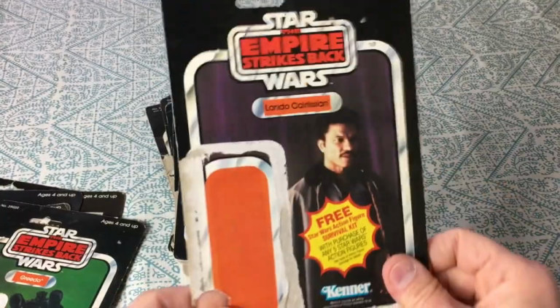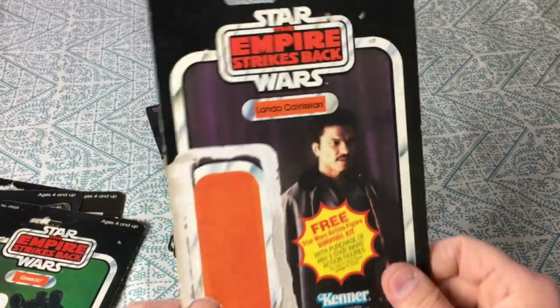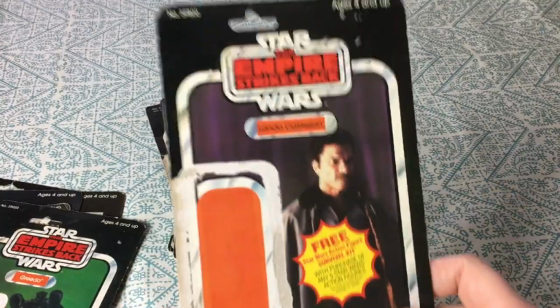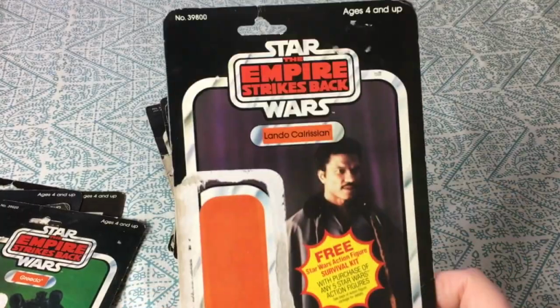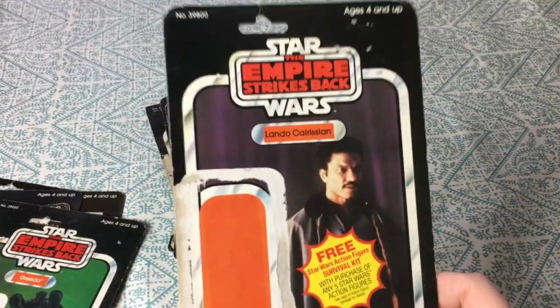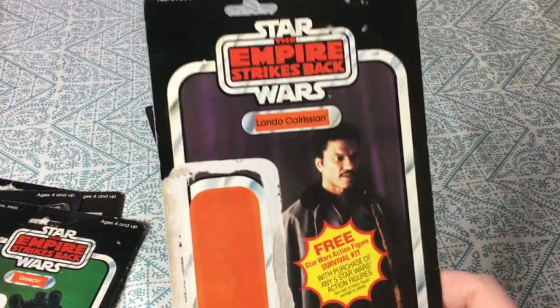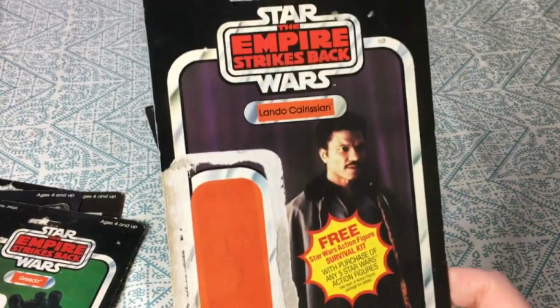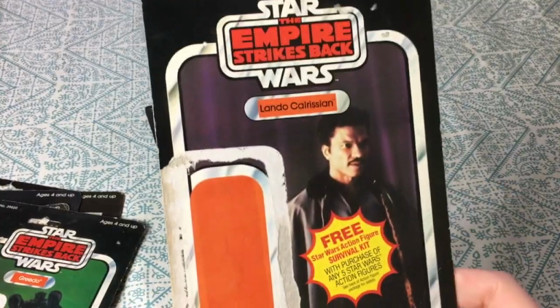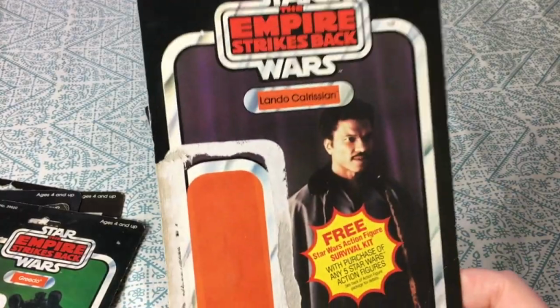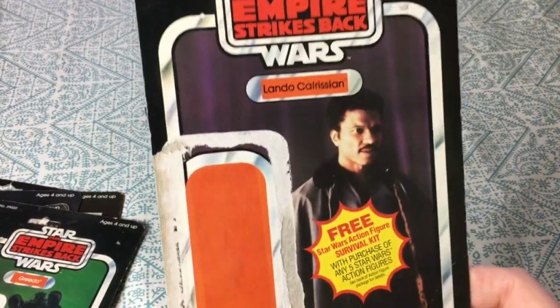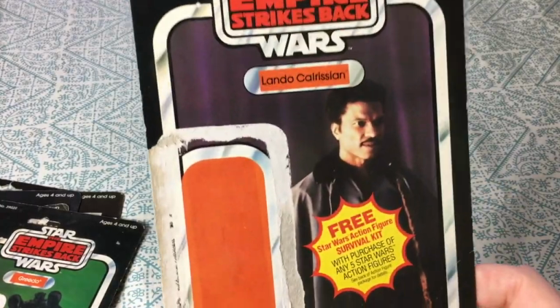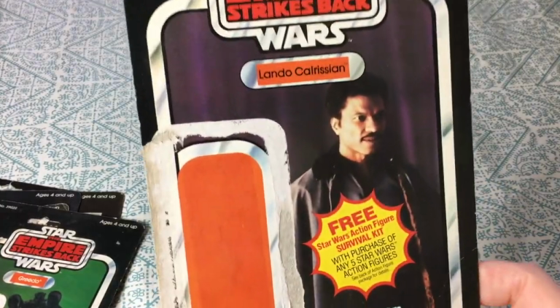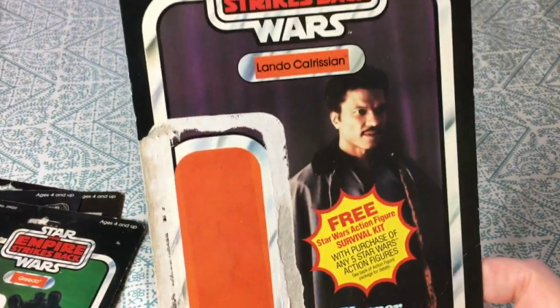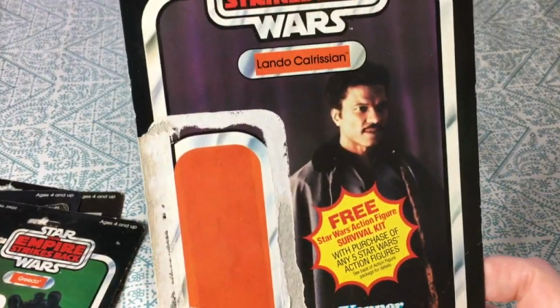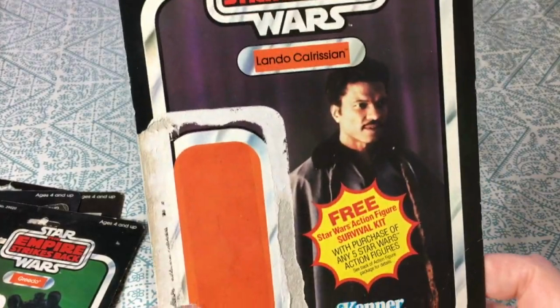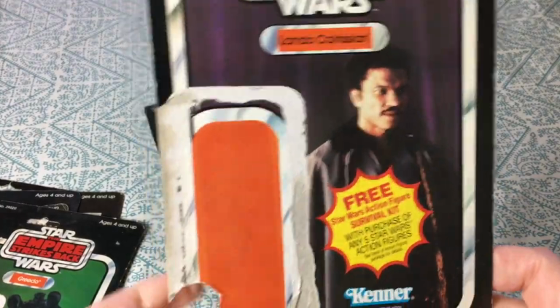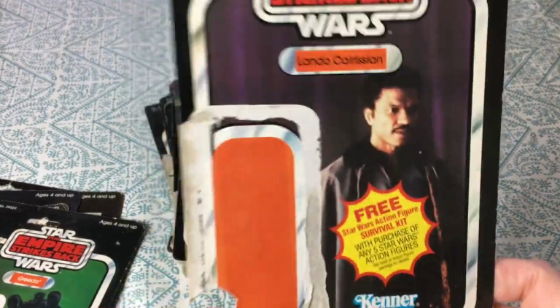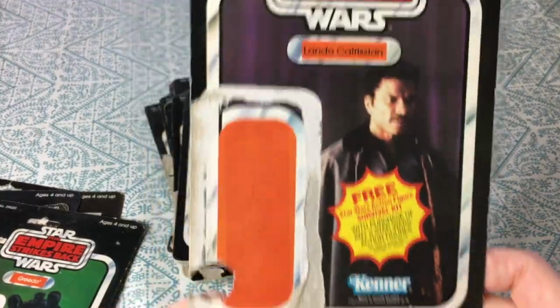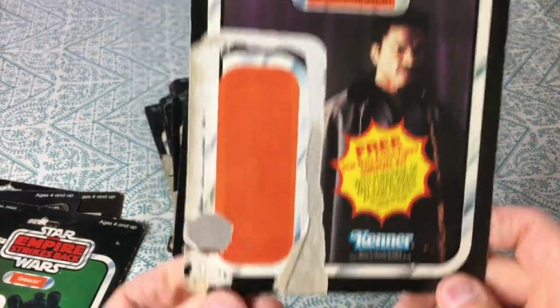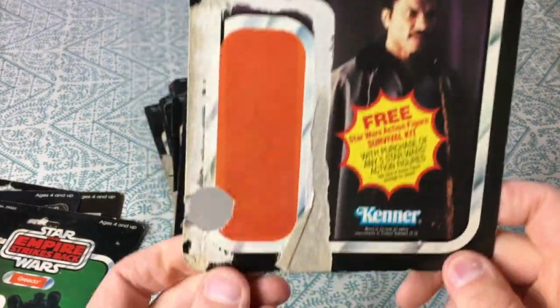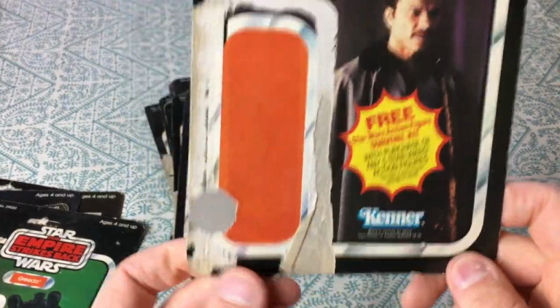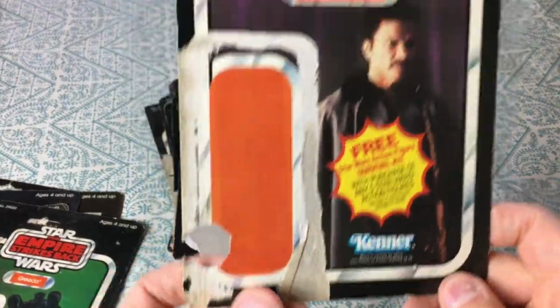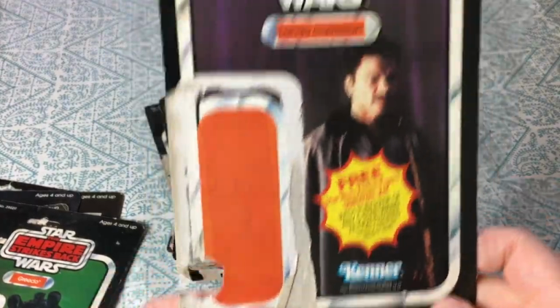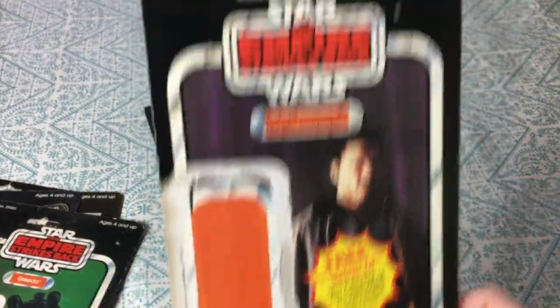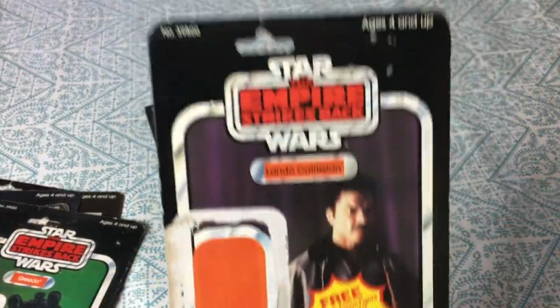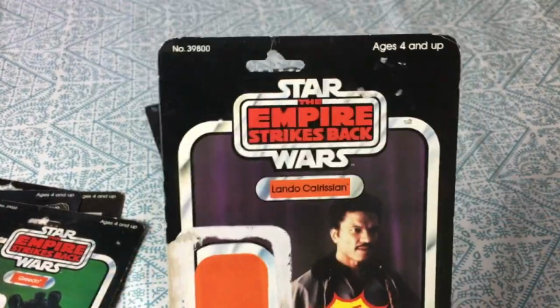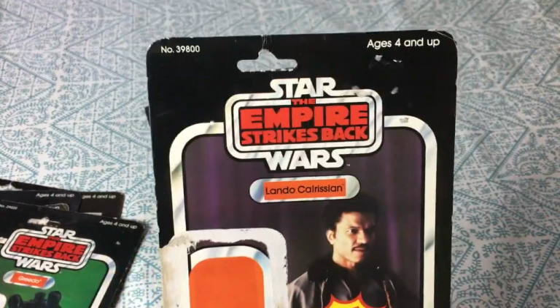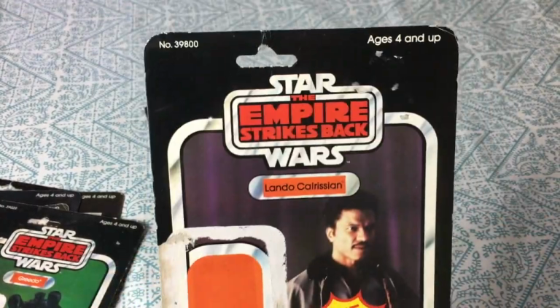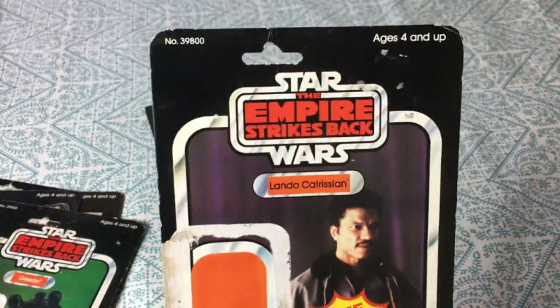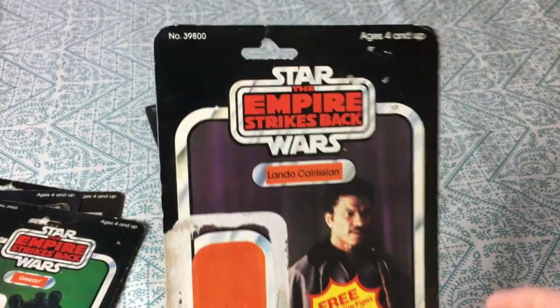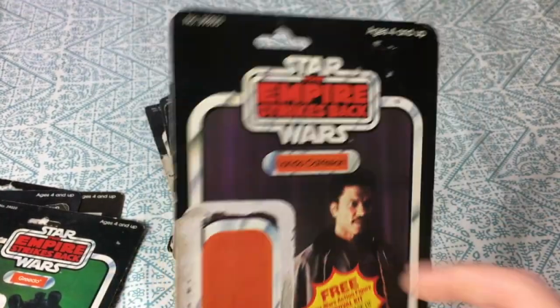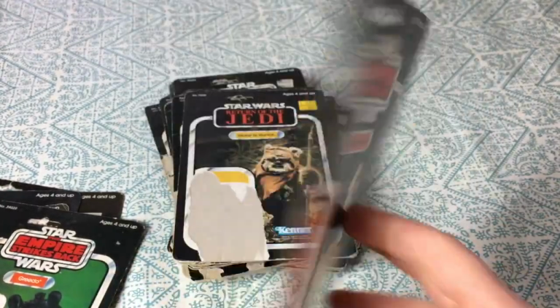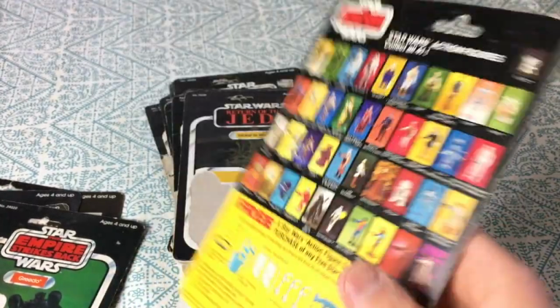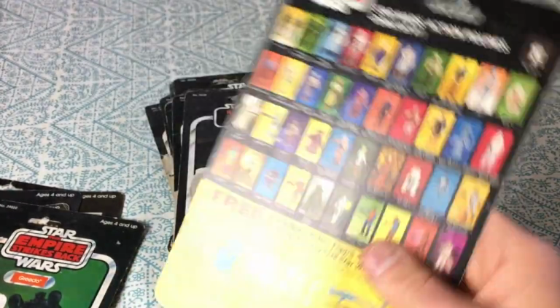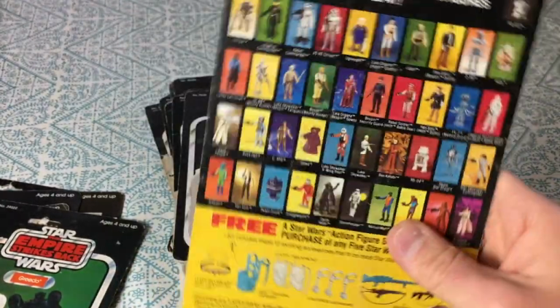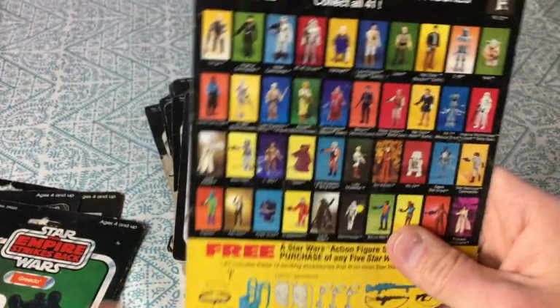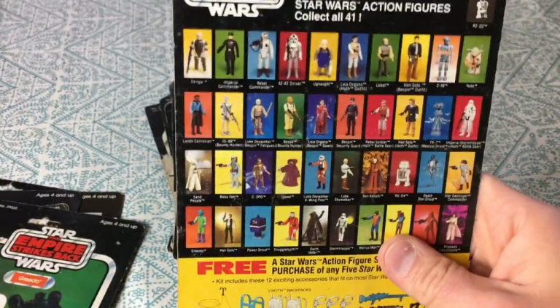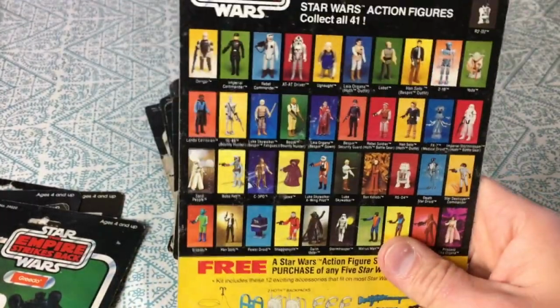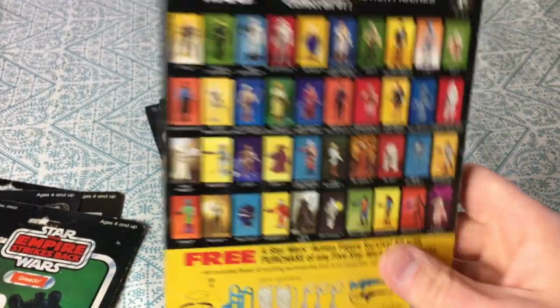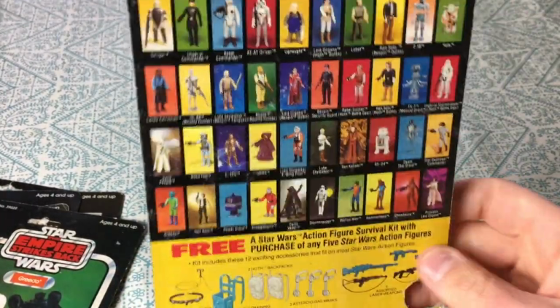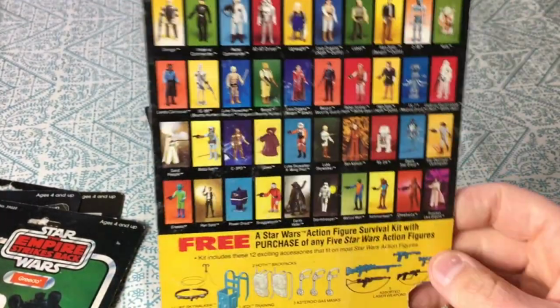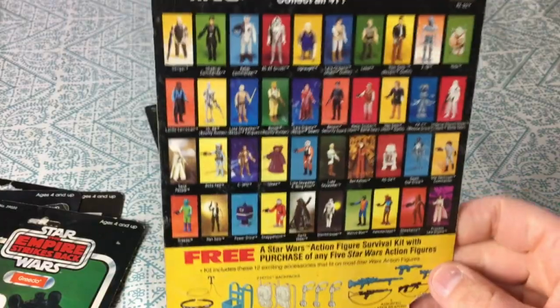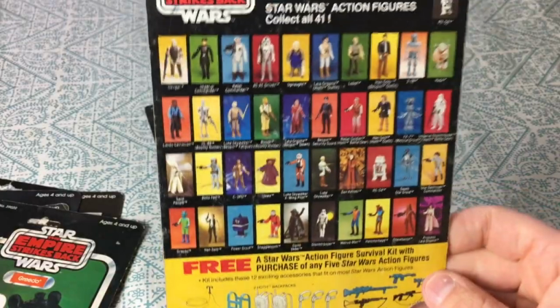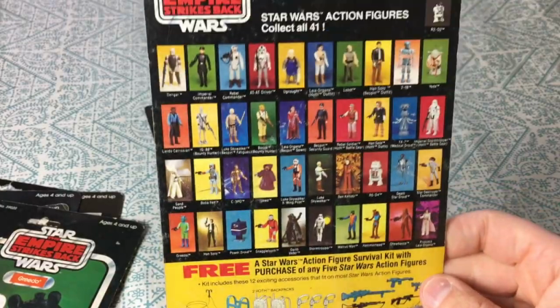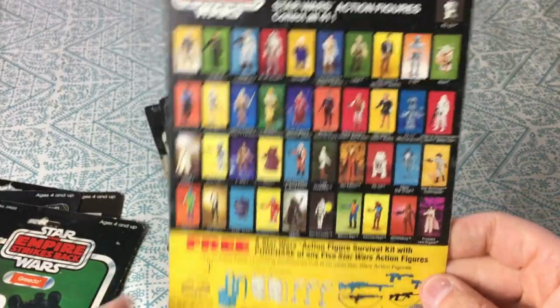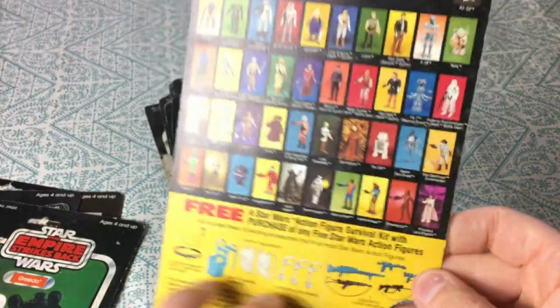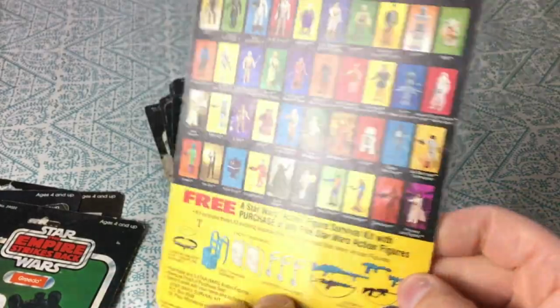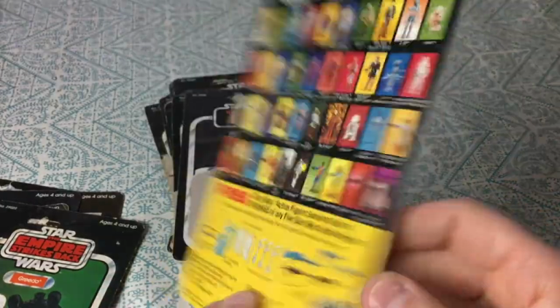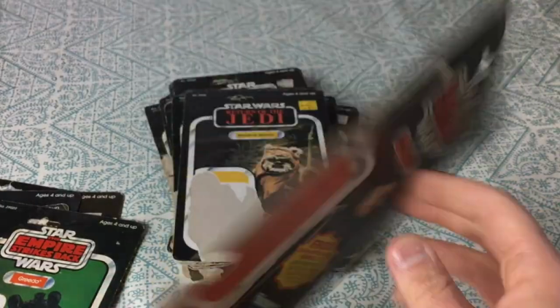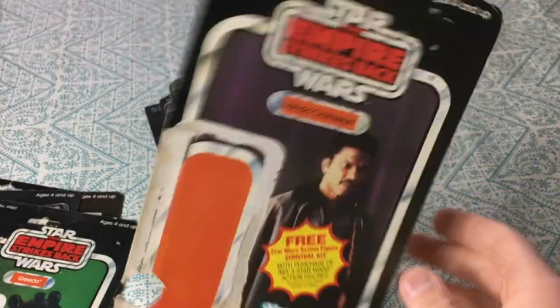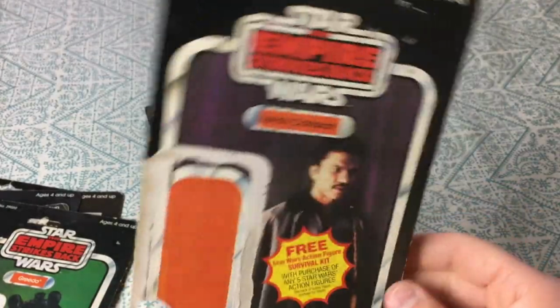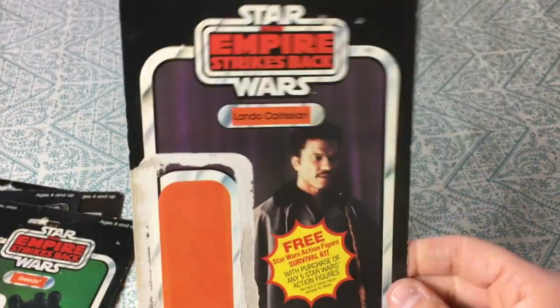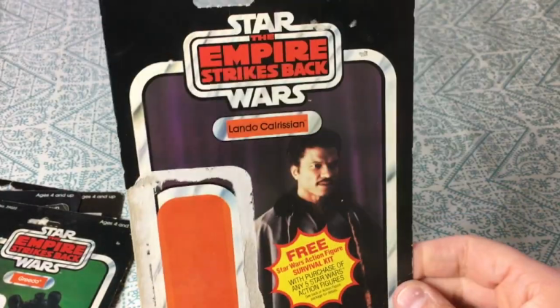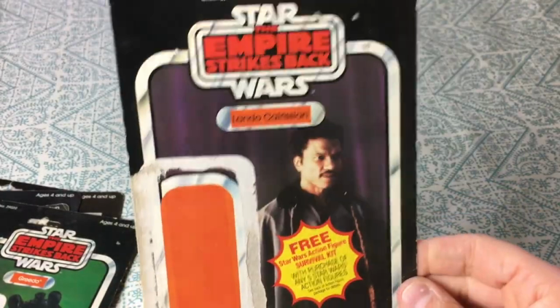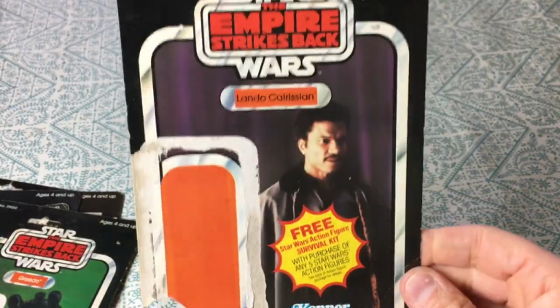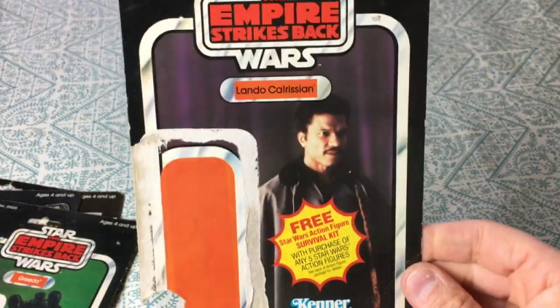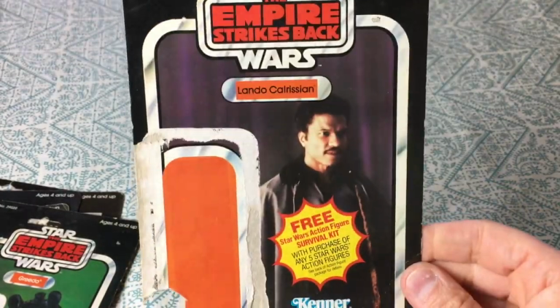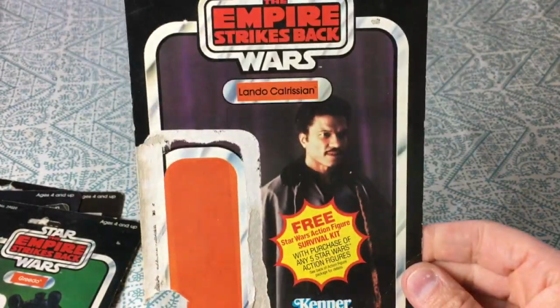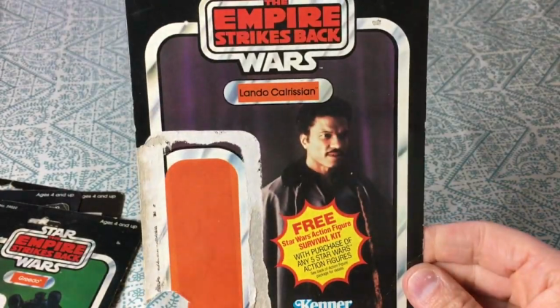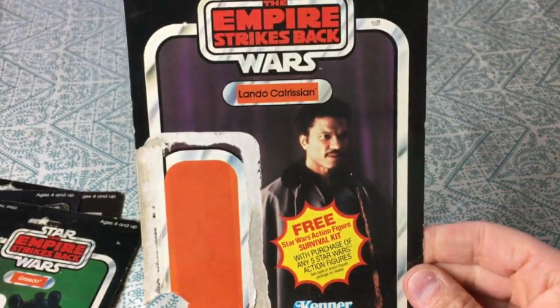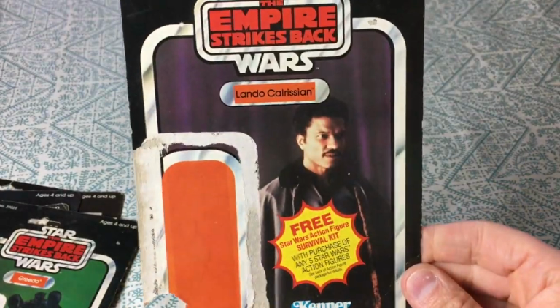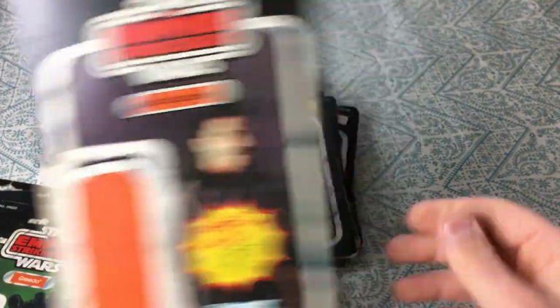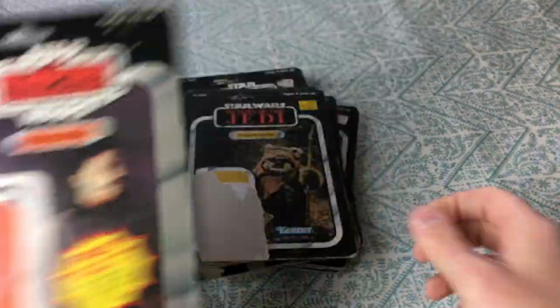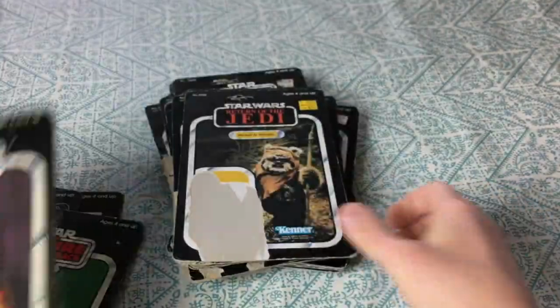Lando Calrissian — no UPC, no price. Nice card.